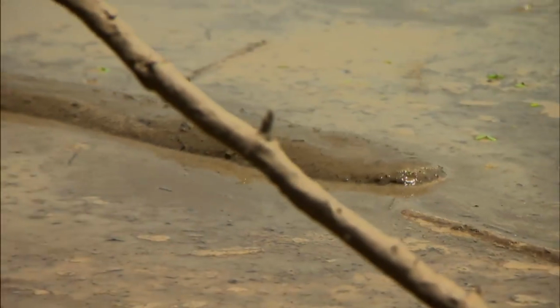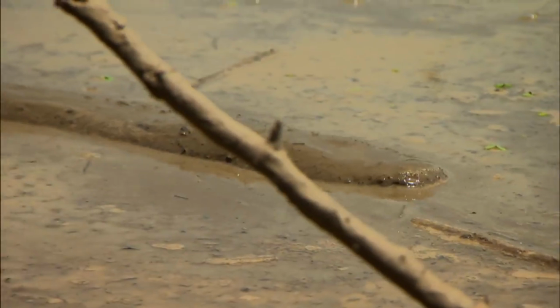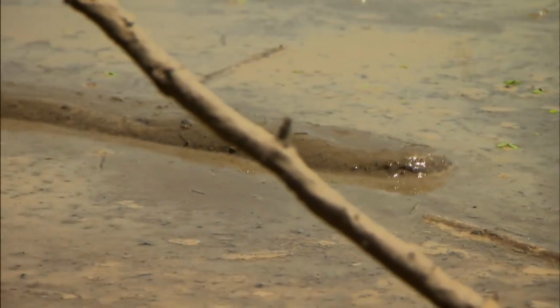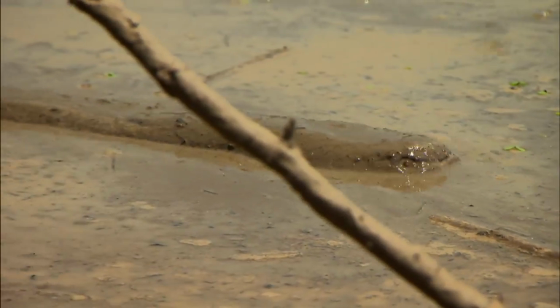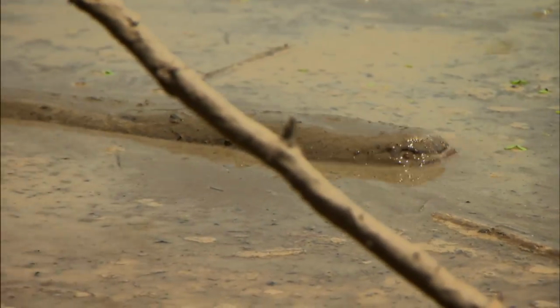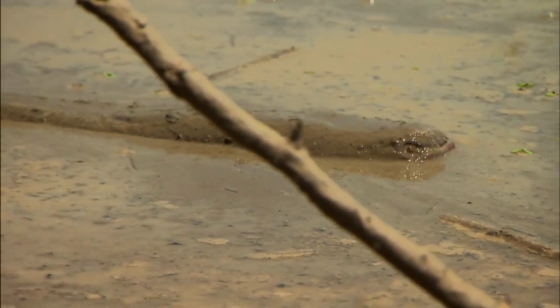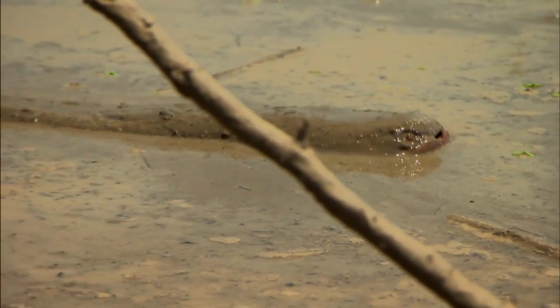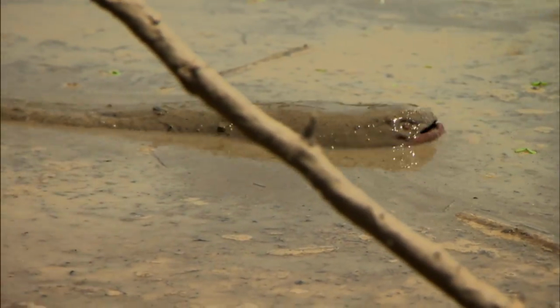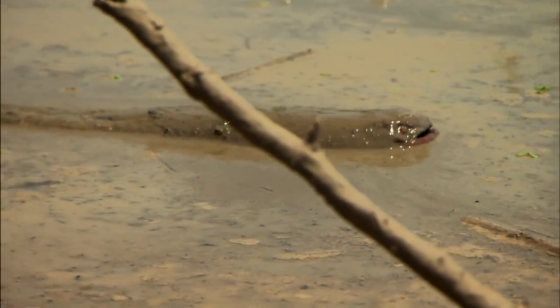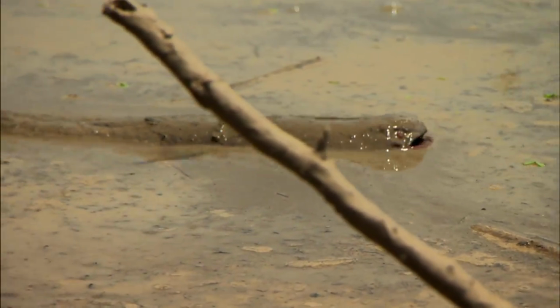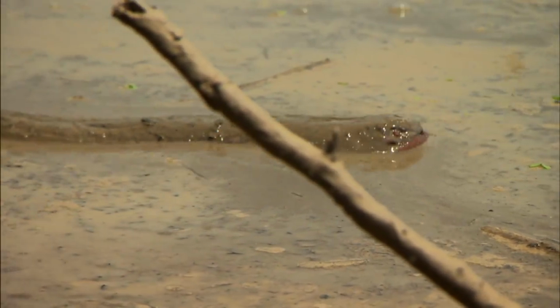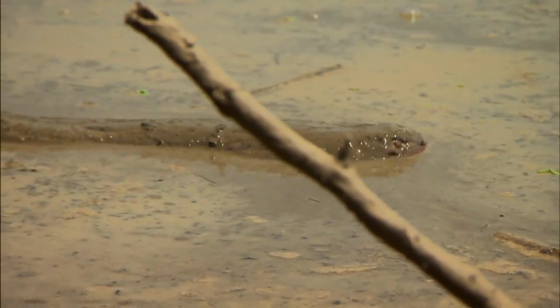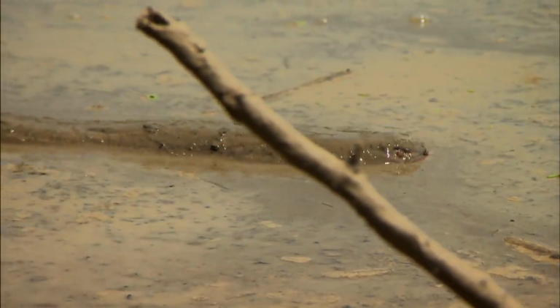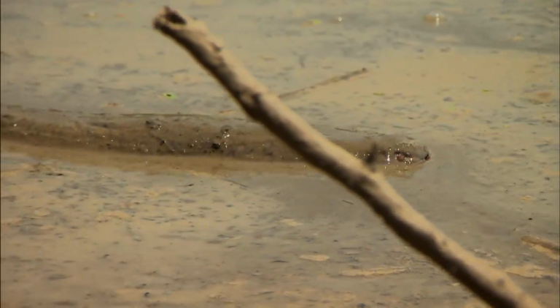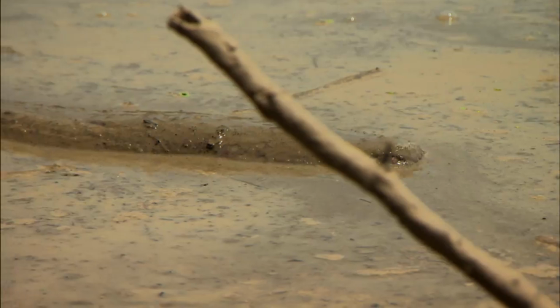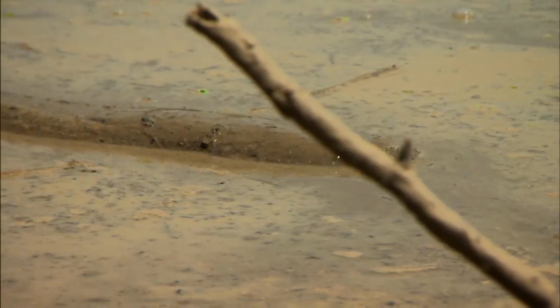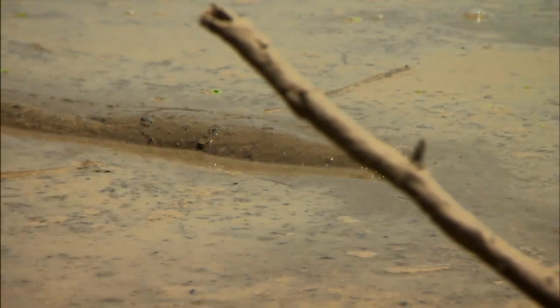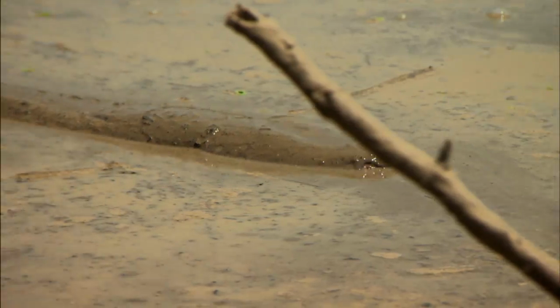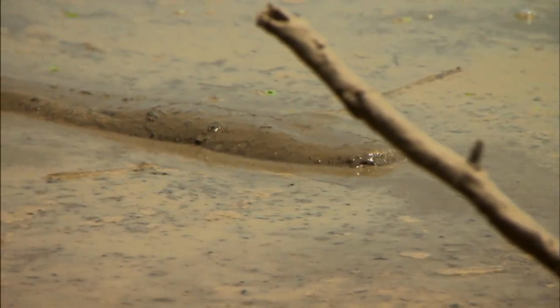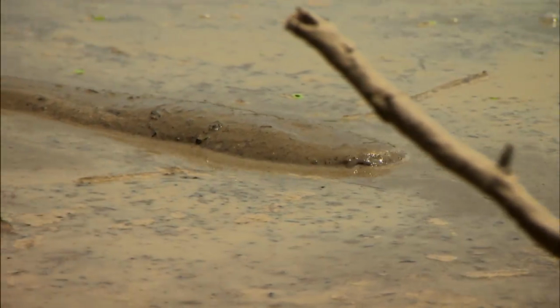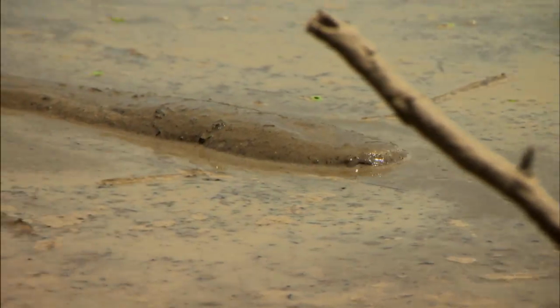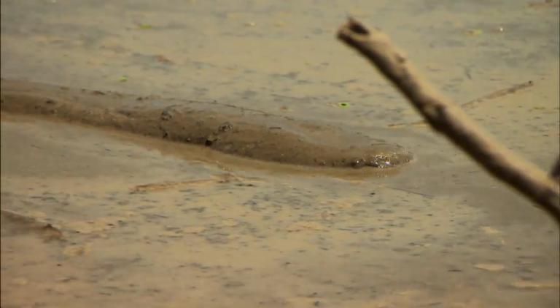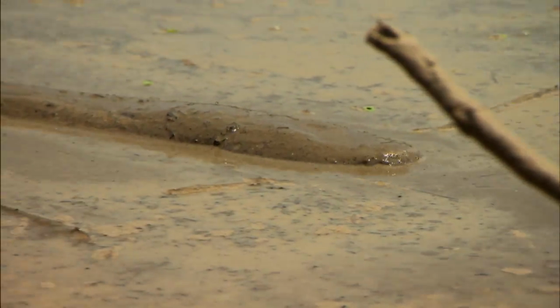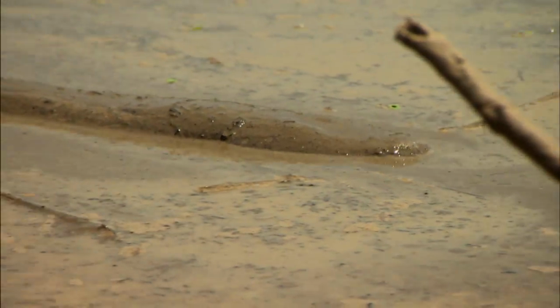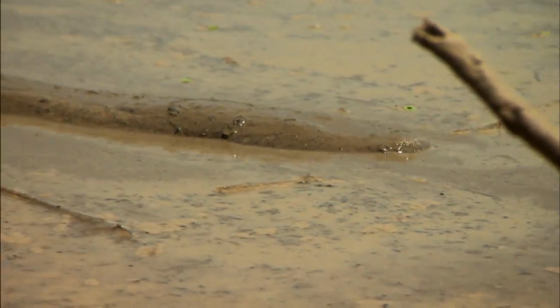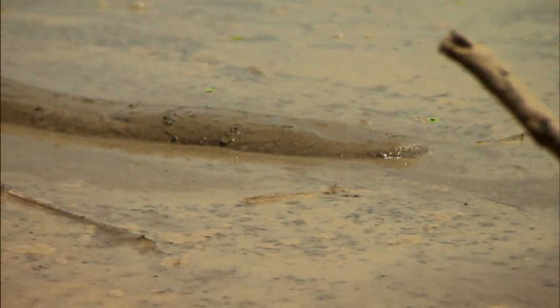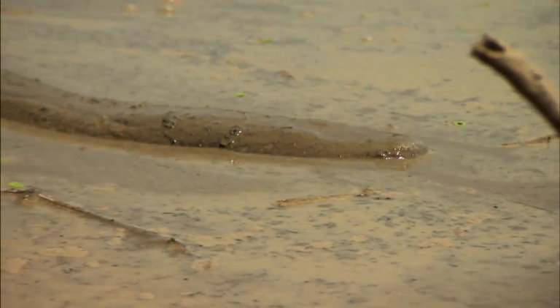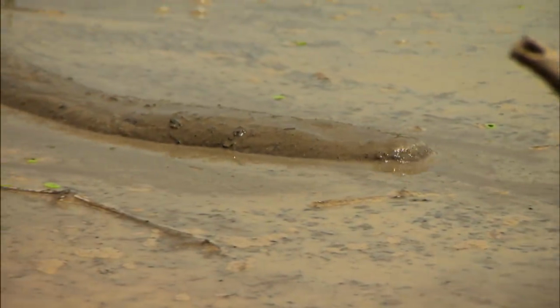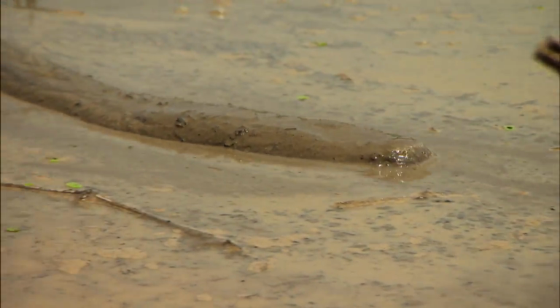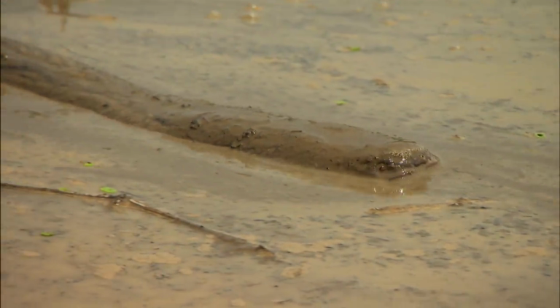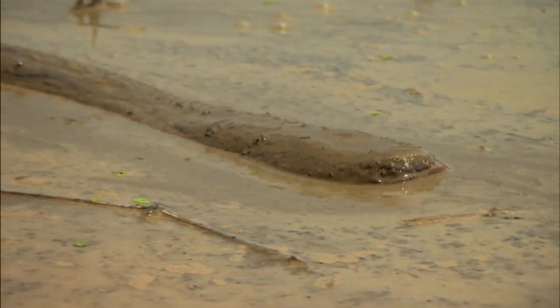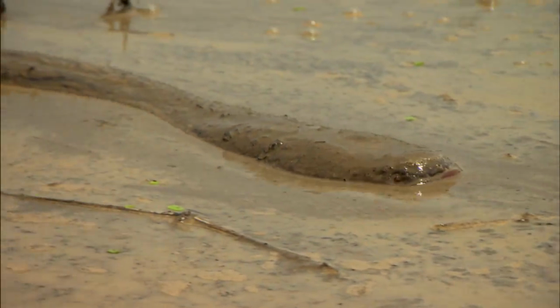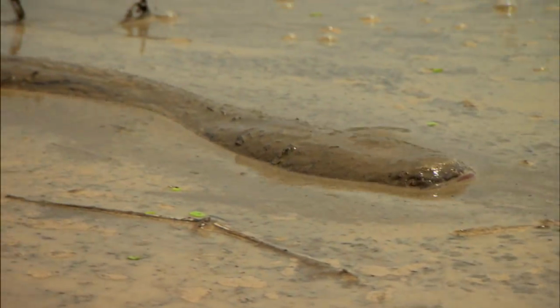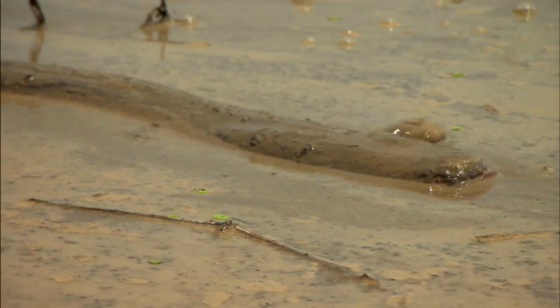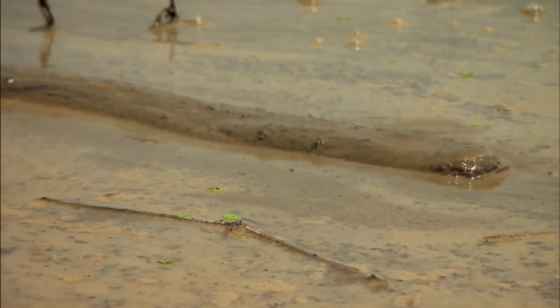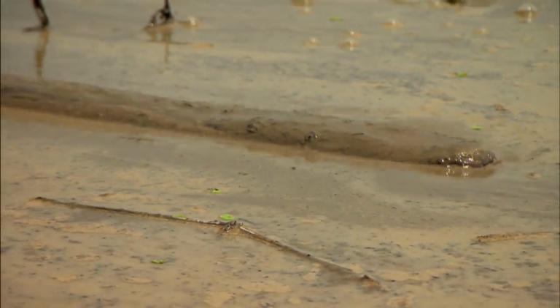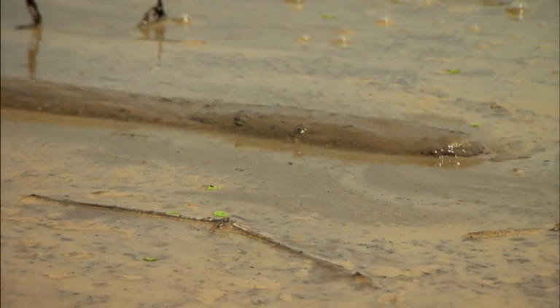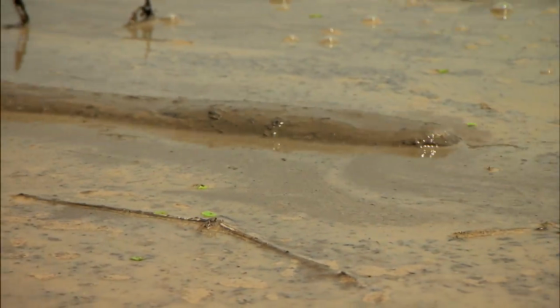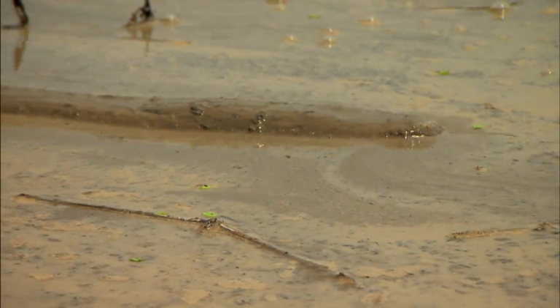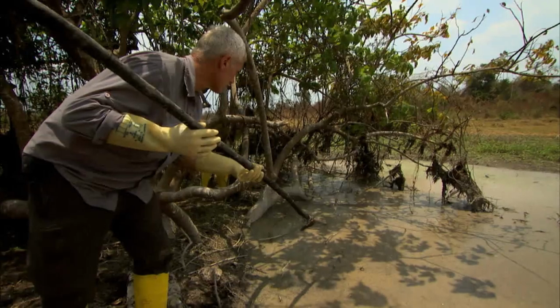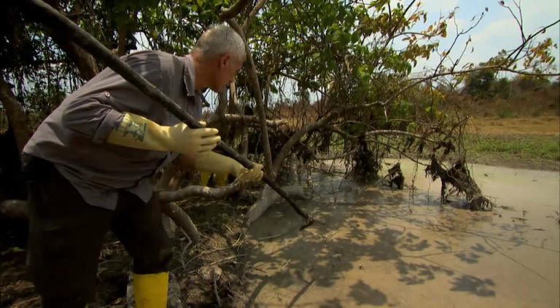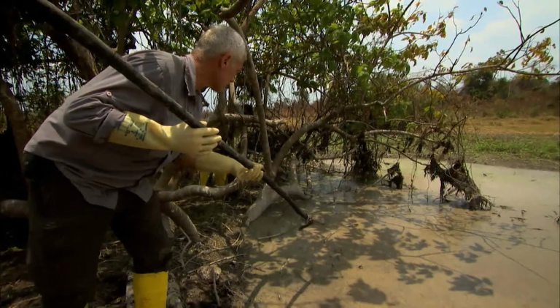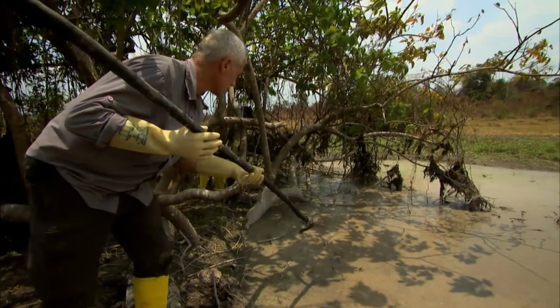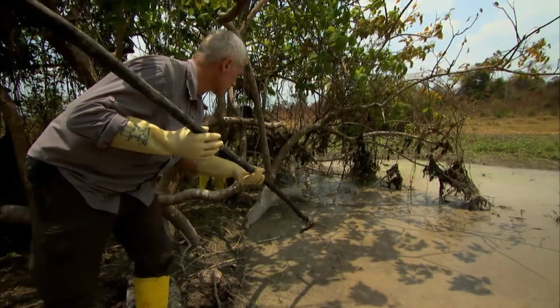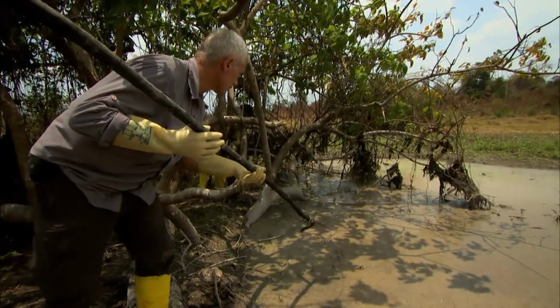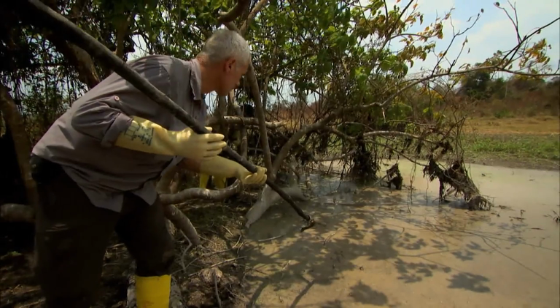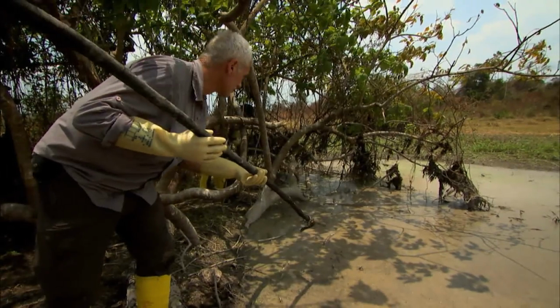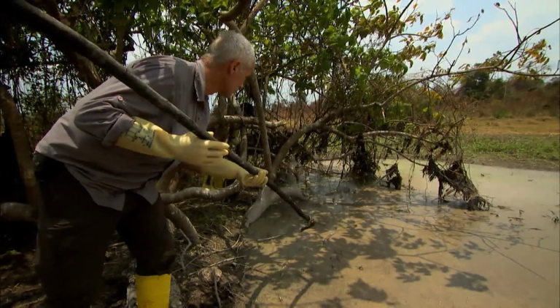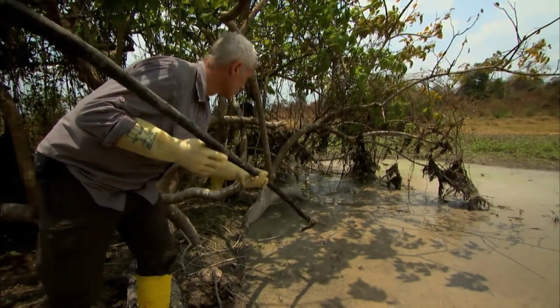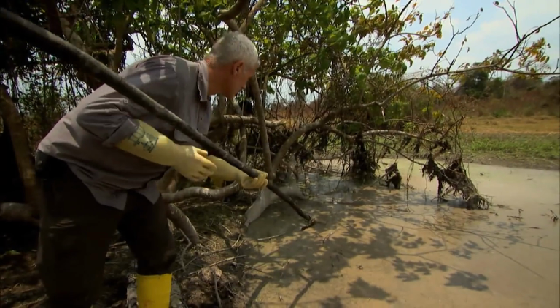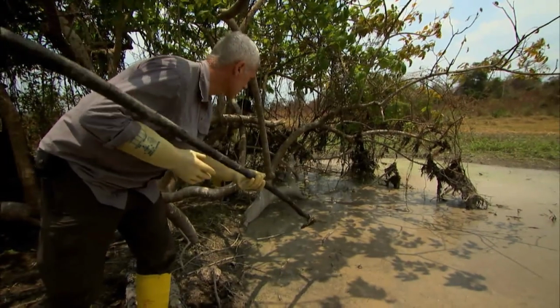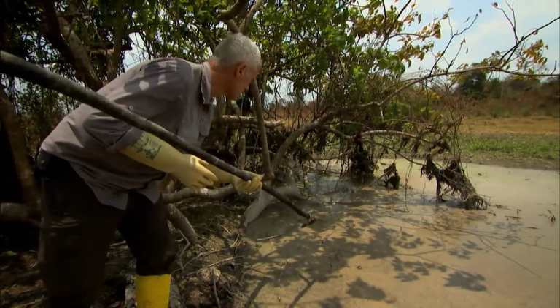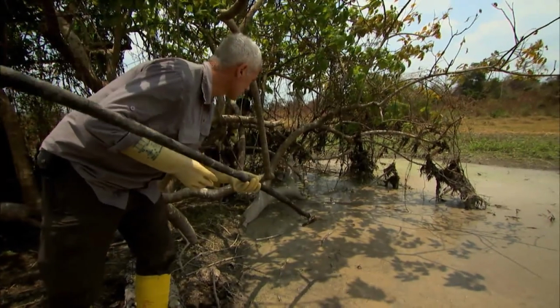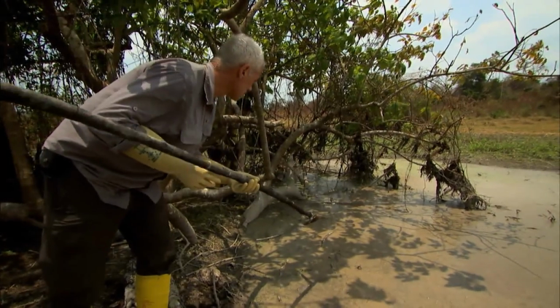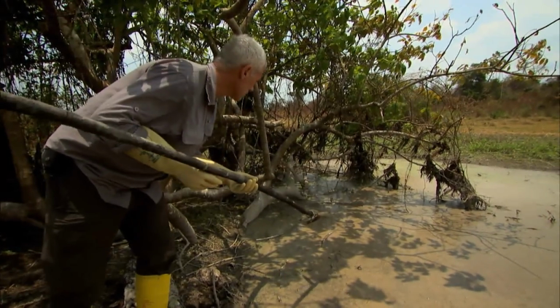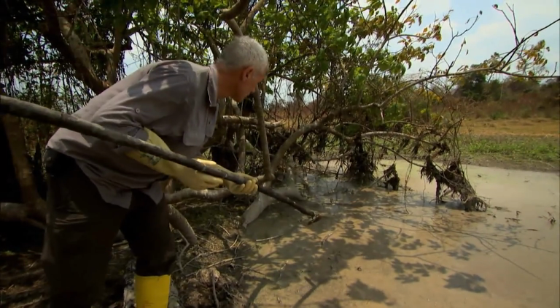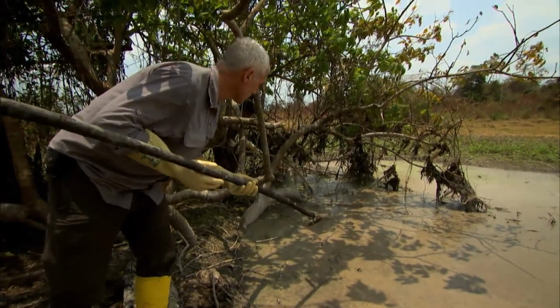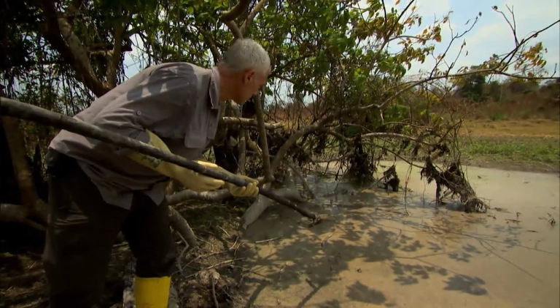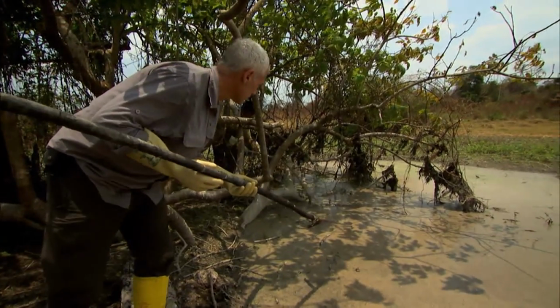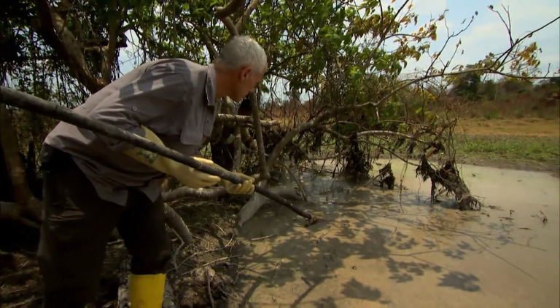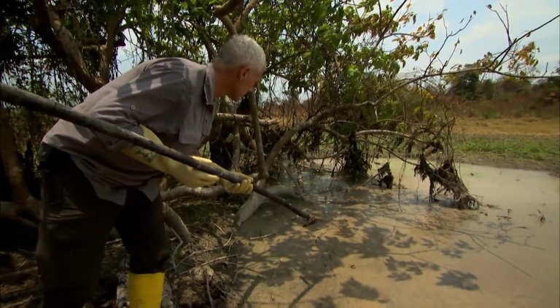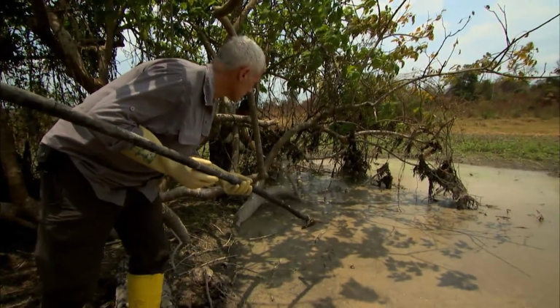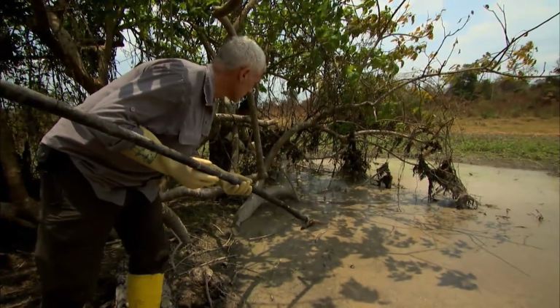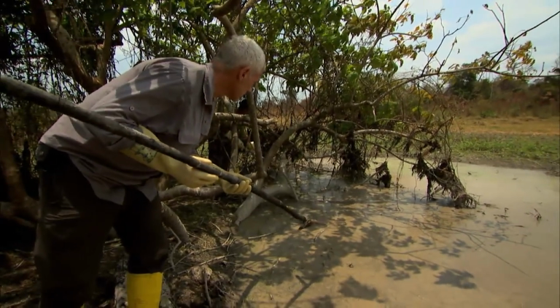An eel this size can deliver a shock of 650 volts. That's enough to stop my heart in seconds.